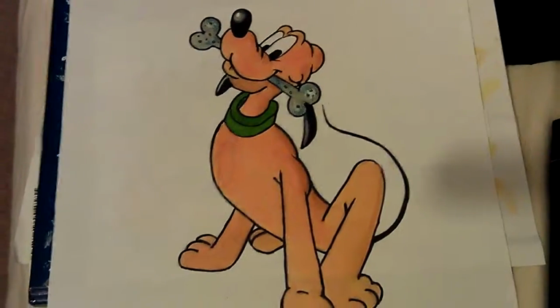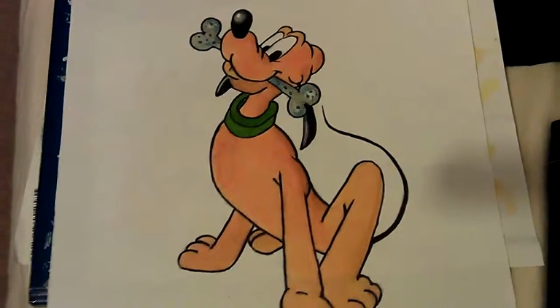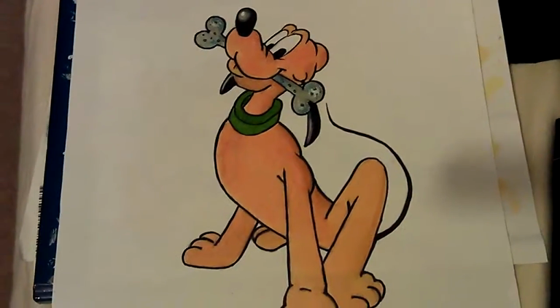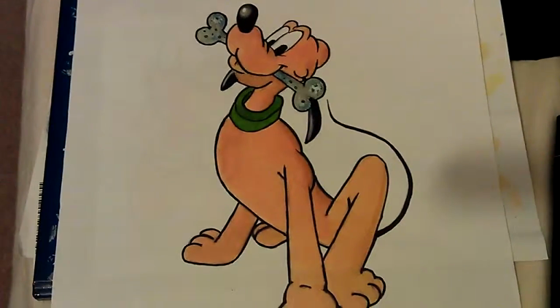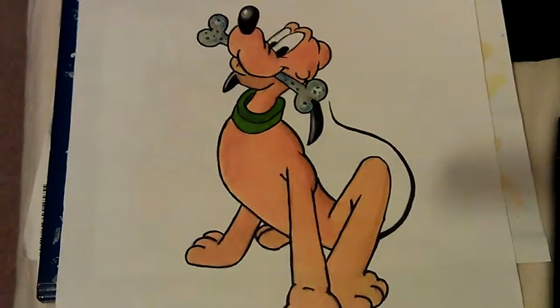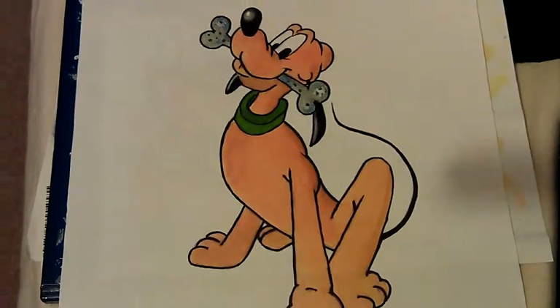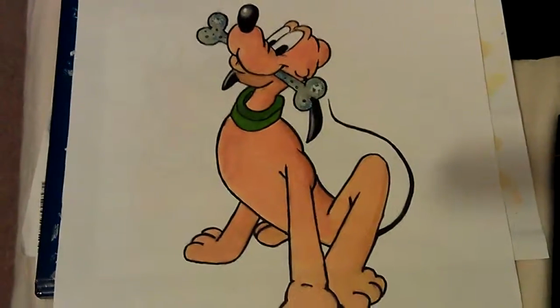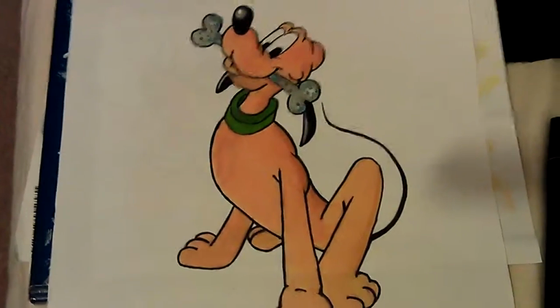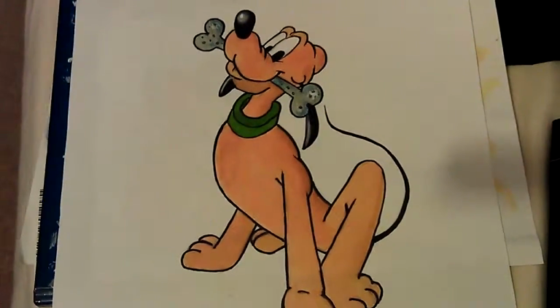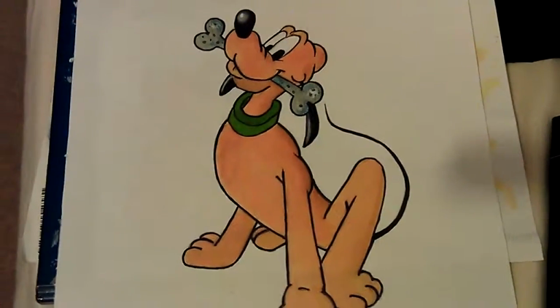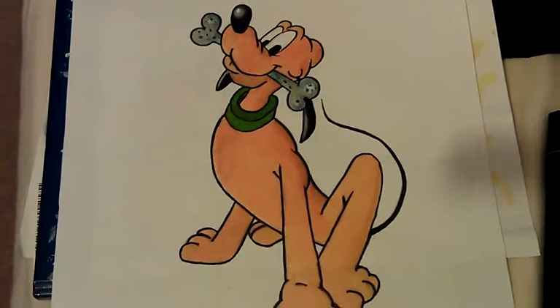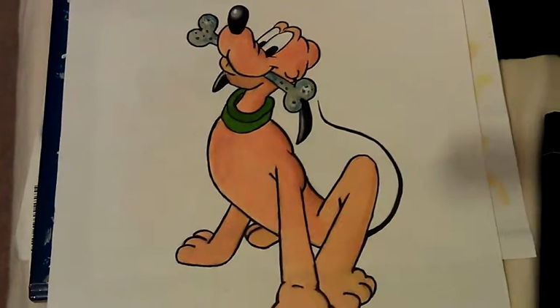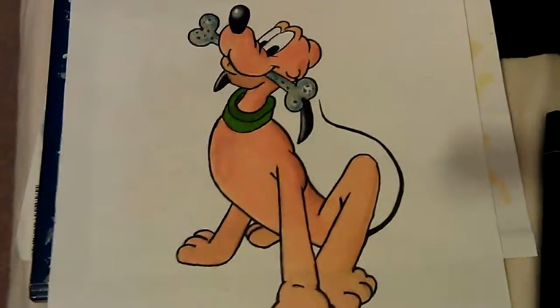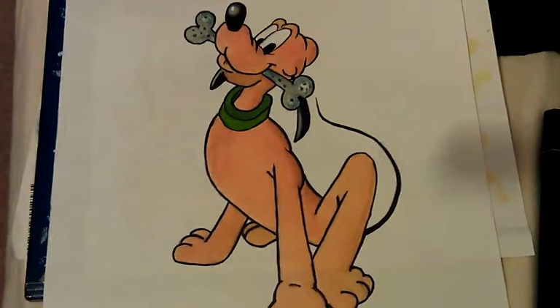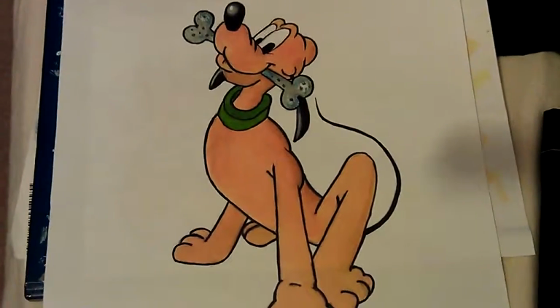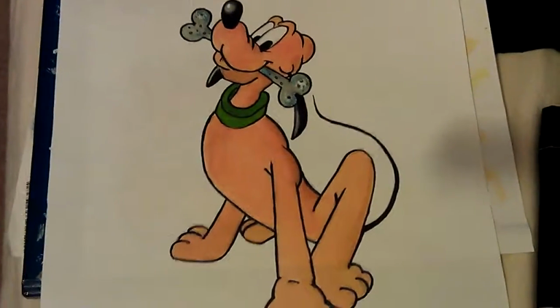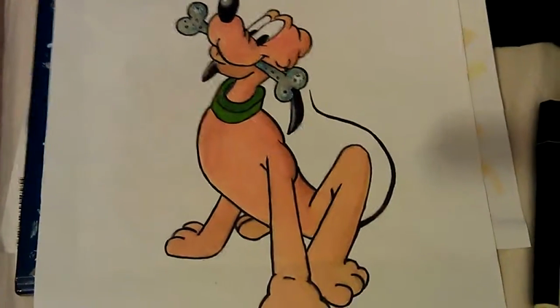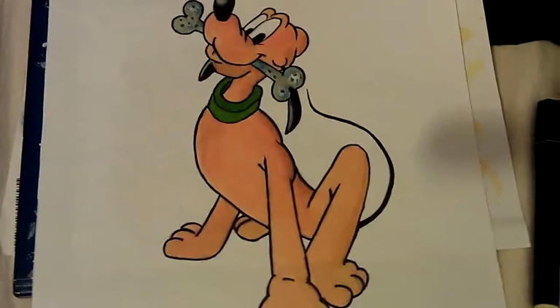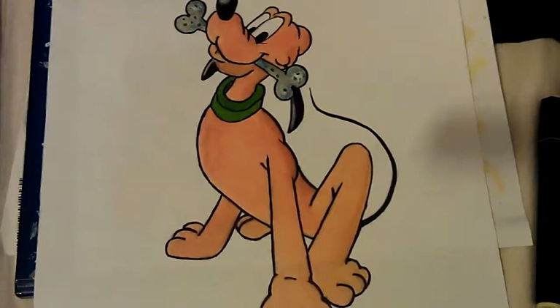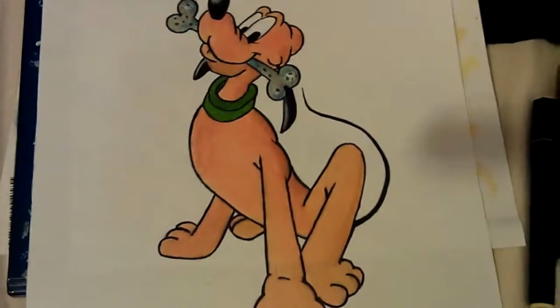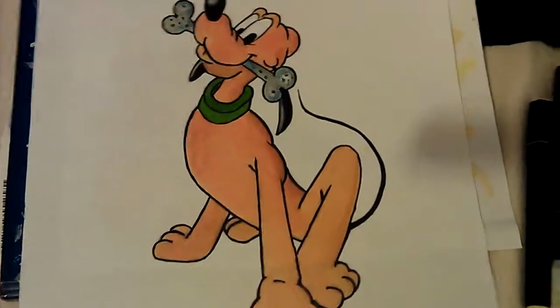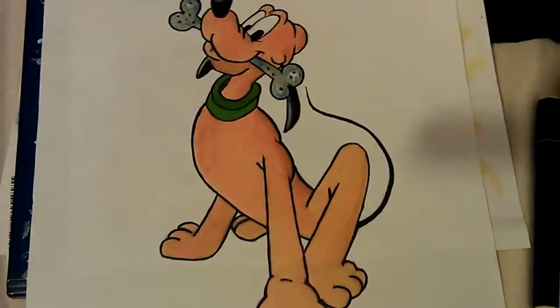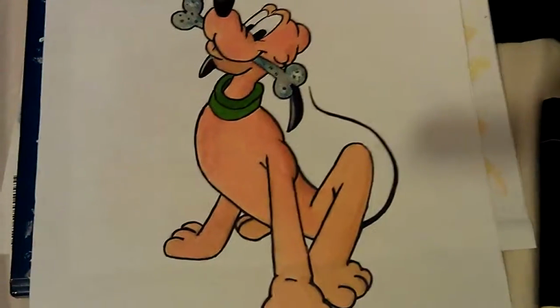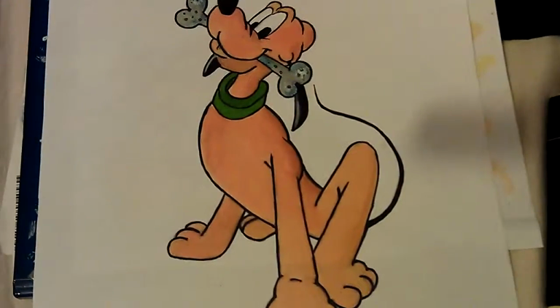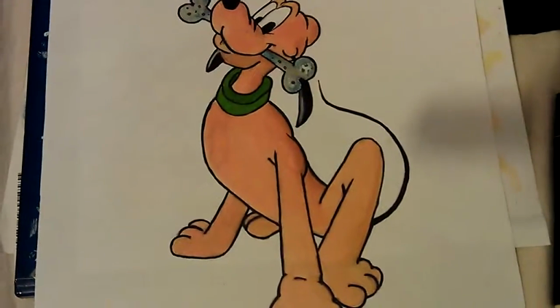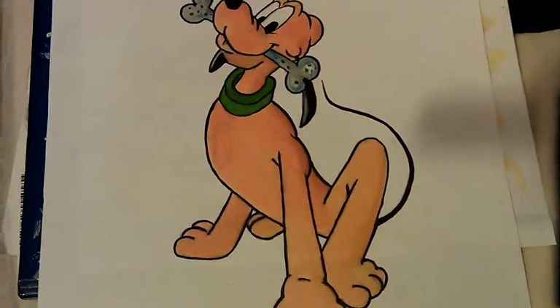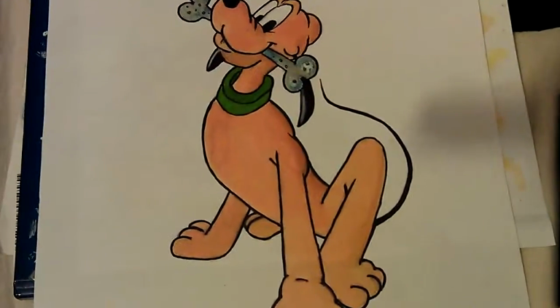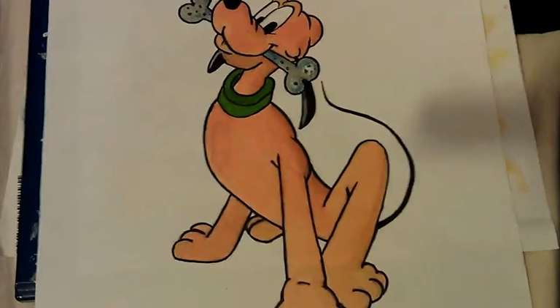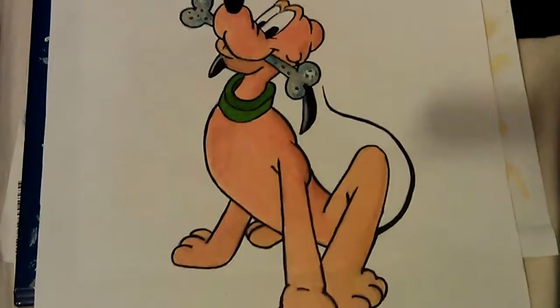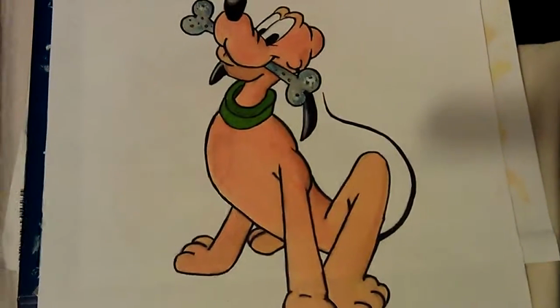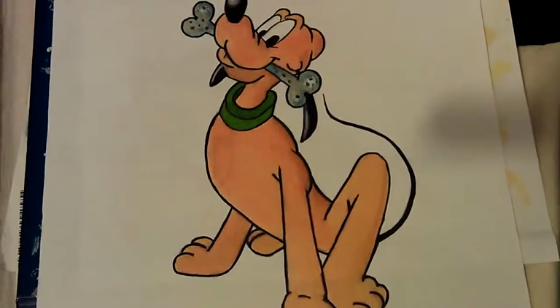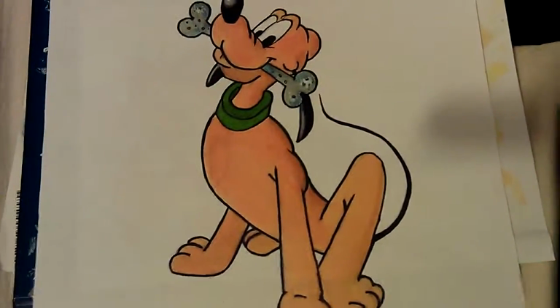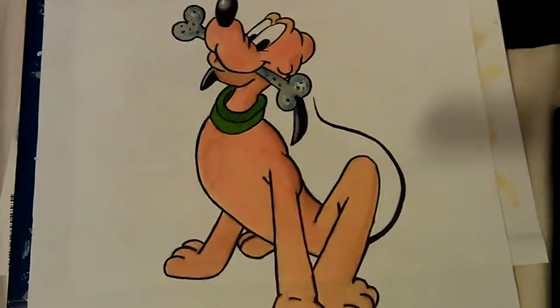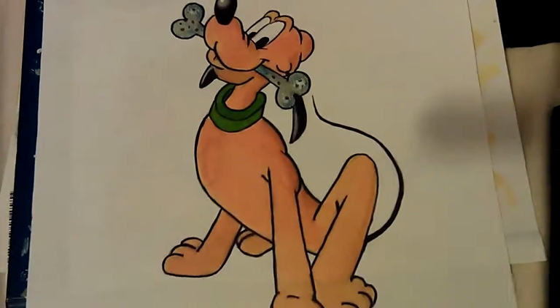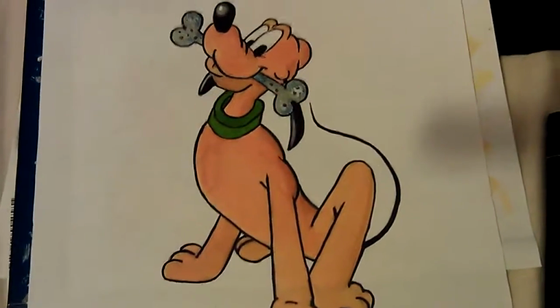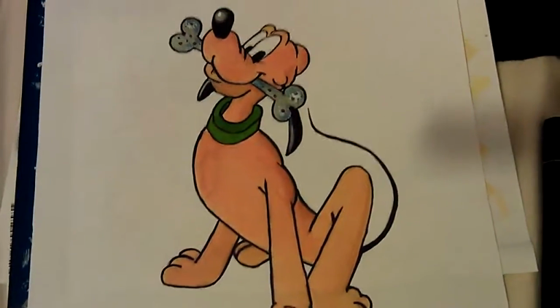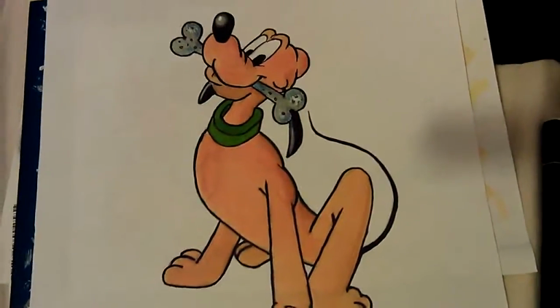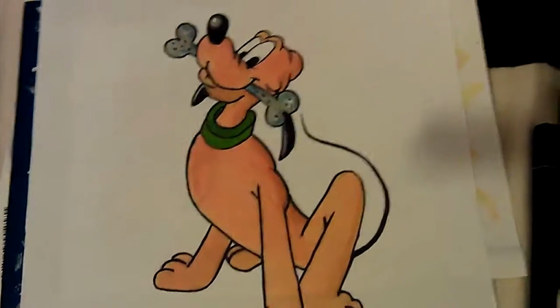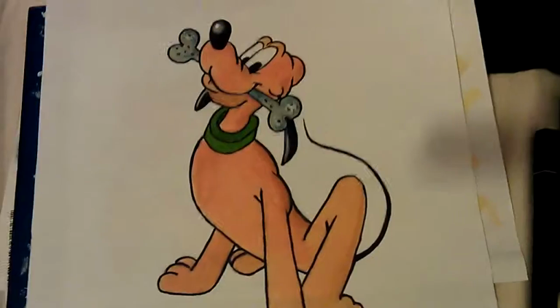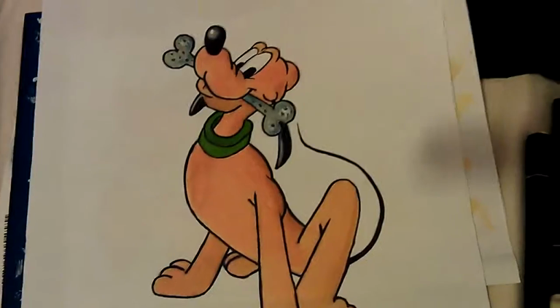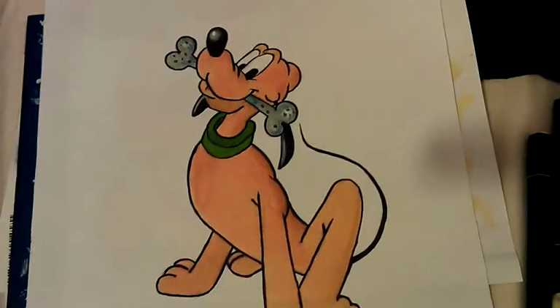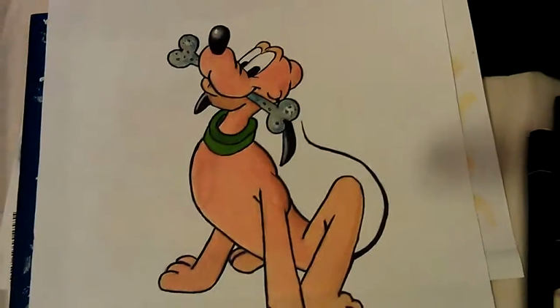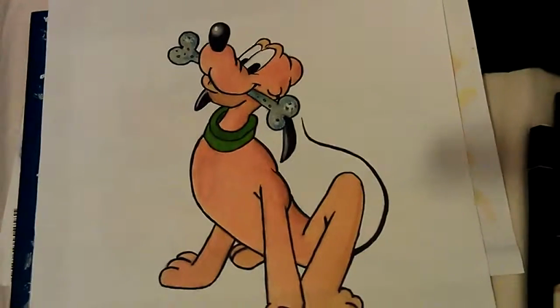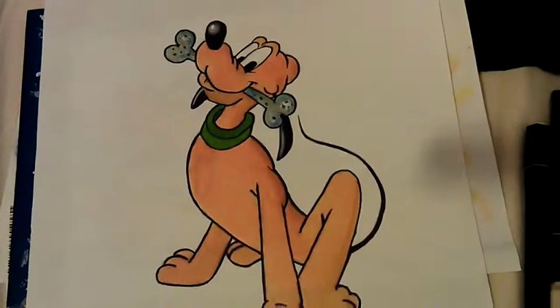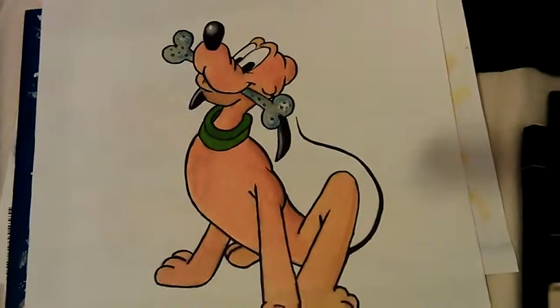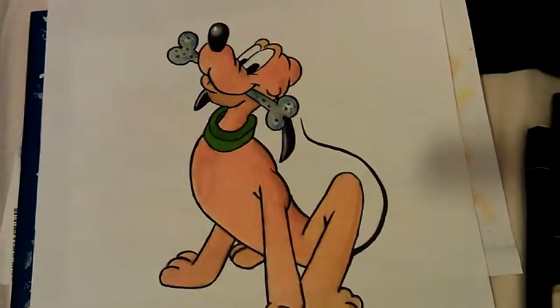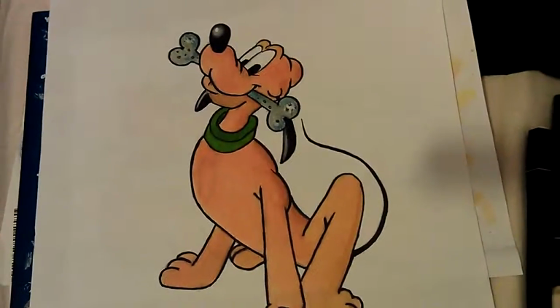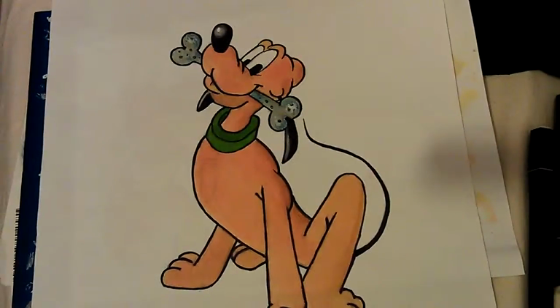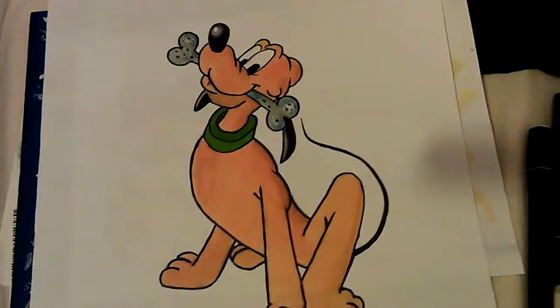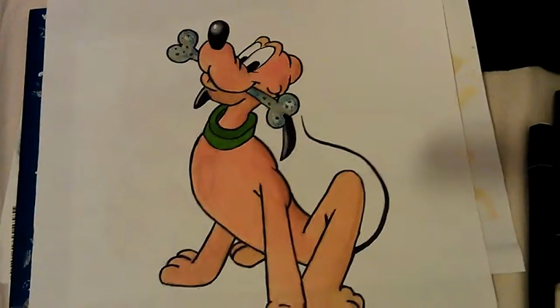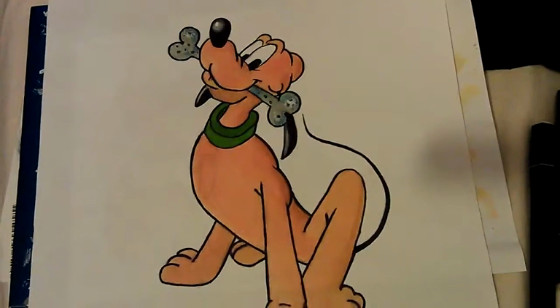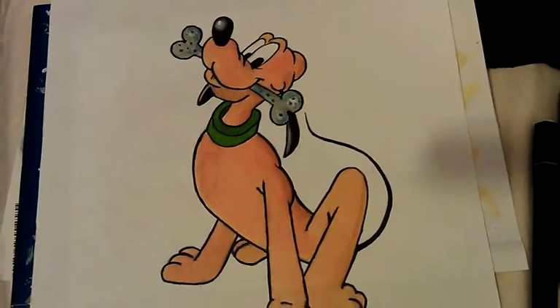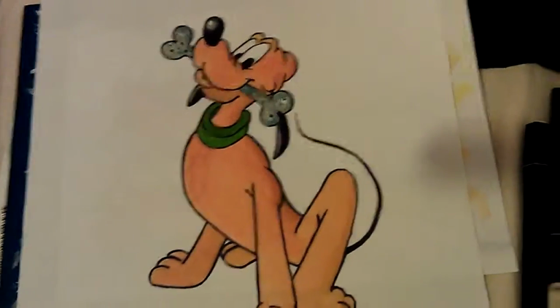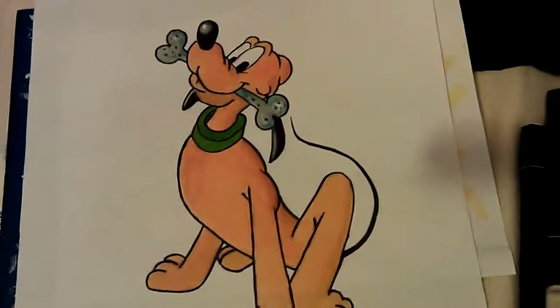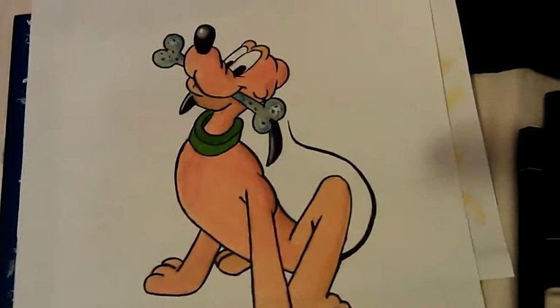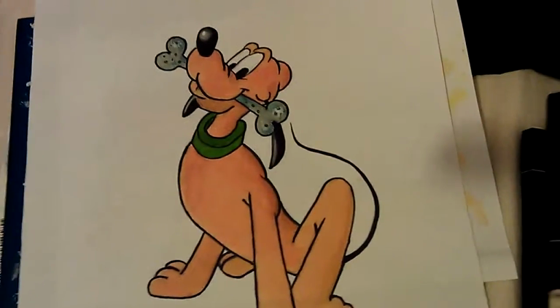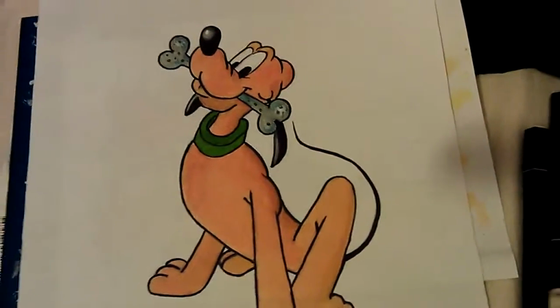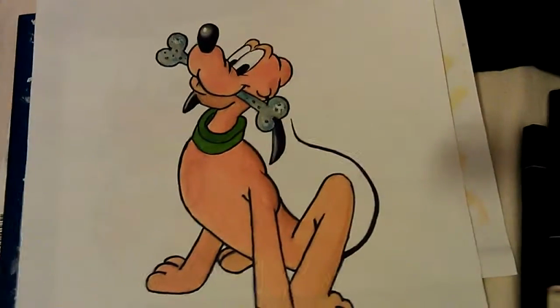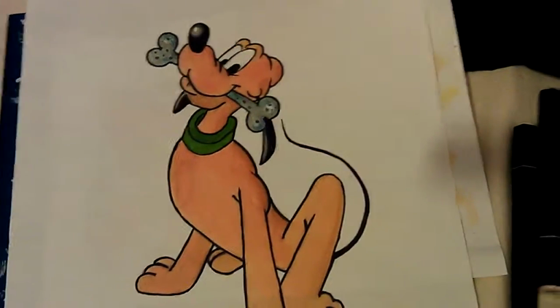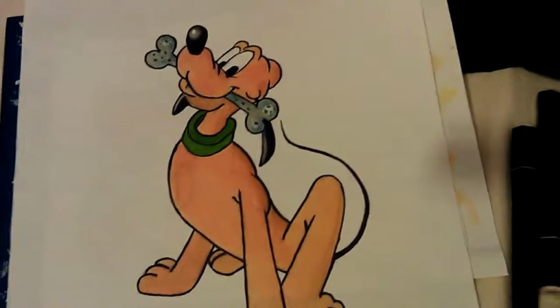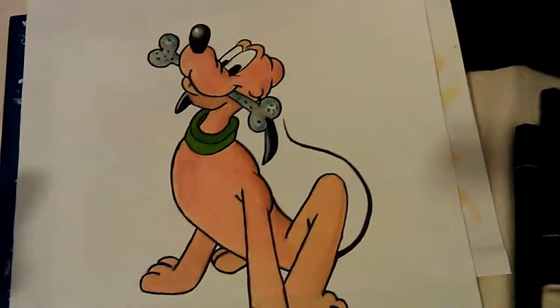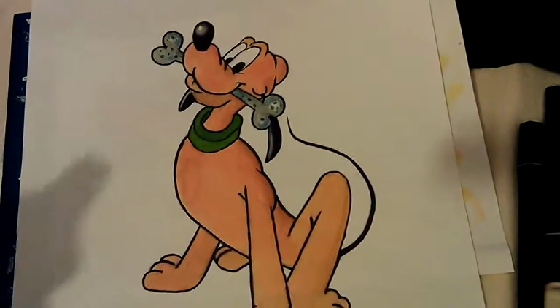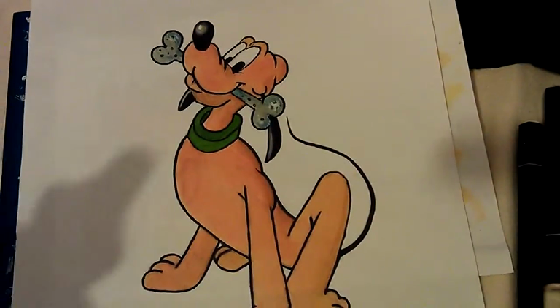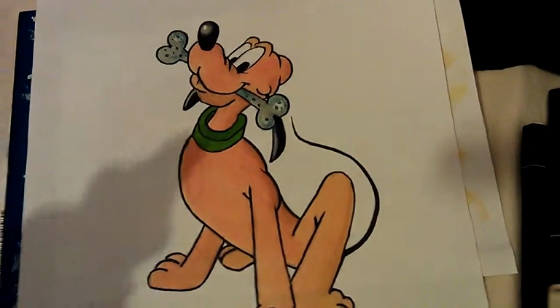Hiya, here's a drawing I done last night. A simple drawing of Disney's Pluto. And I used my Spectrum markers for this.